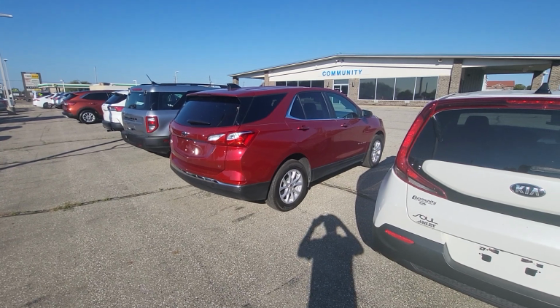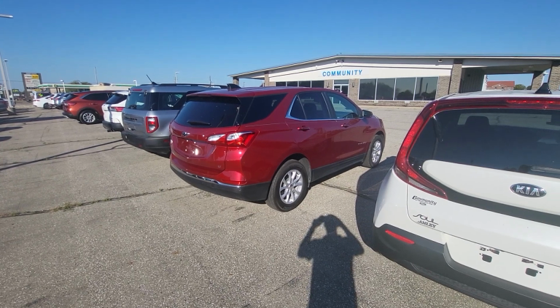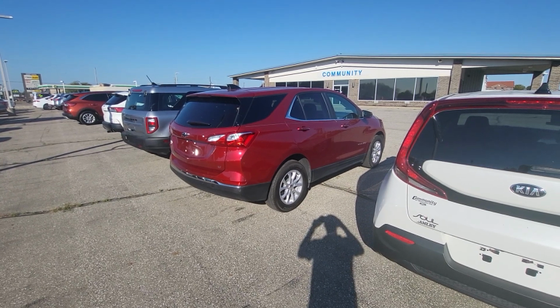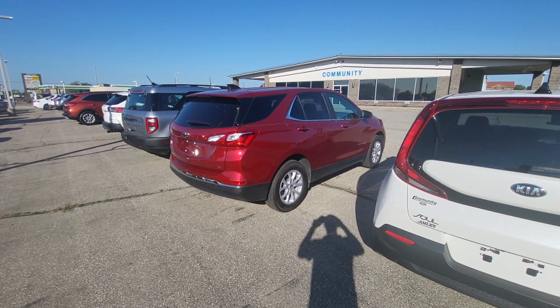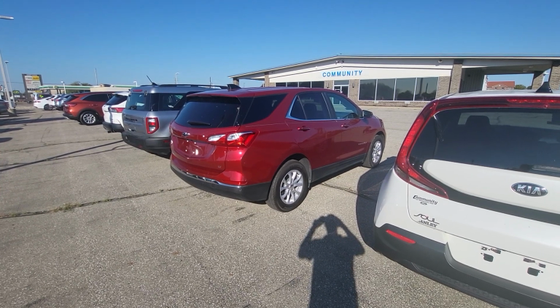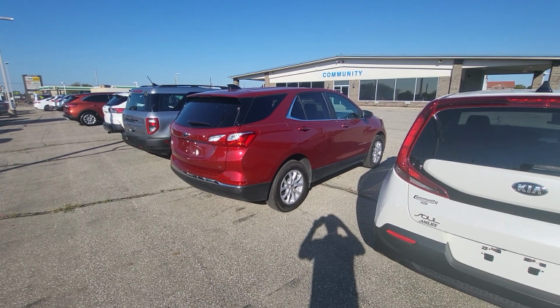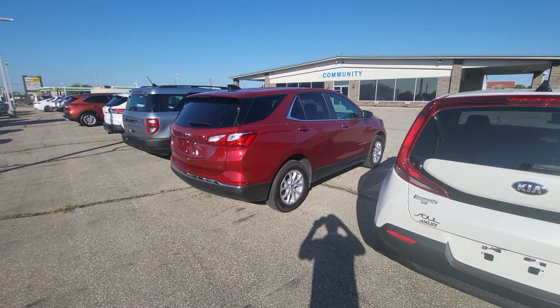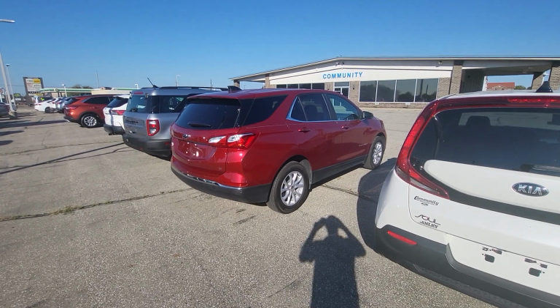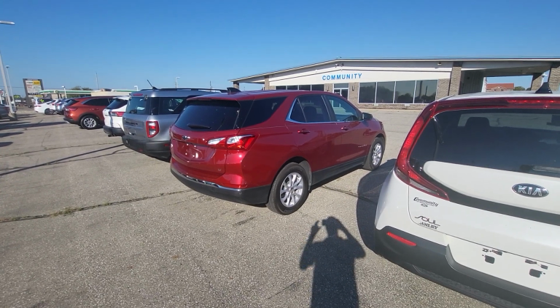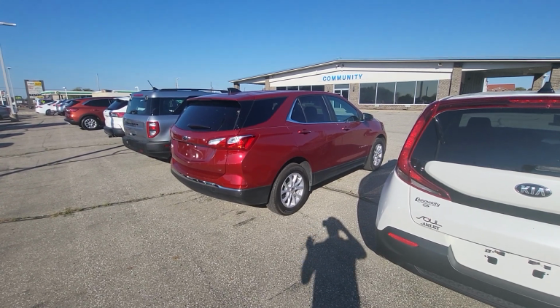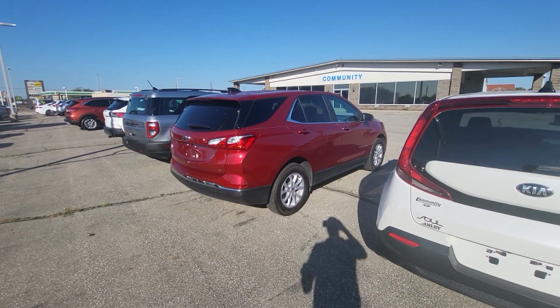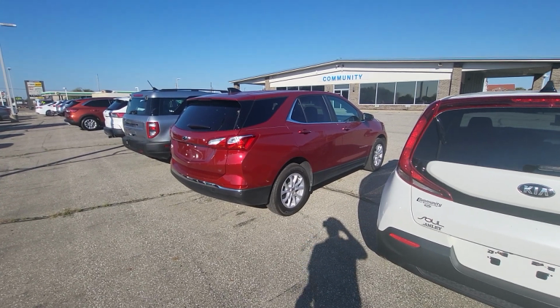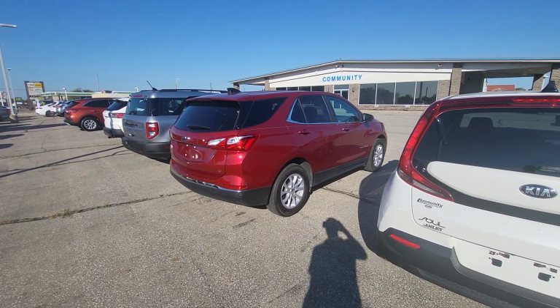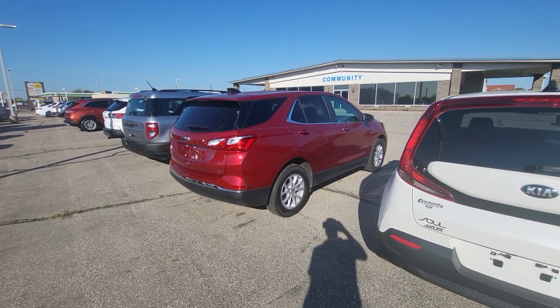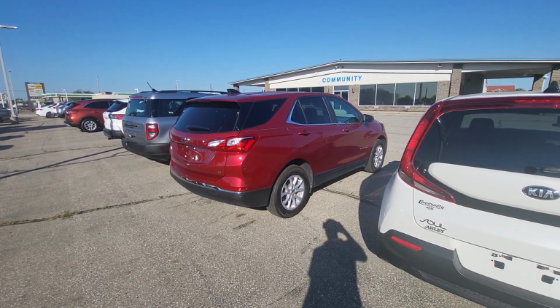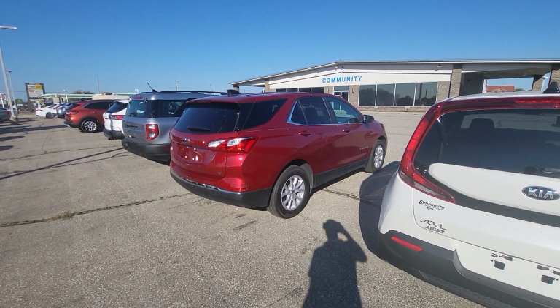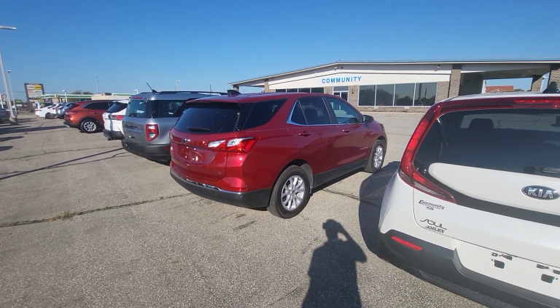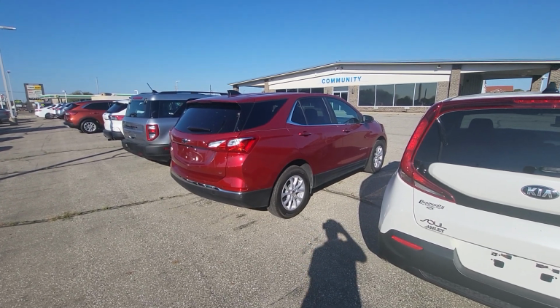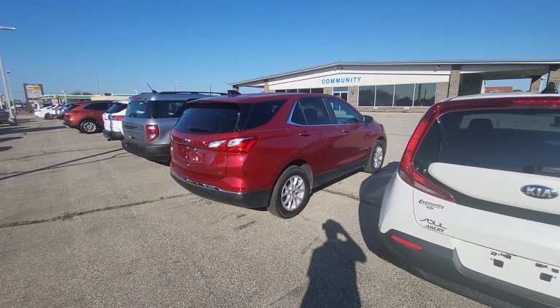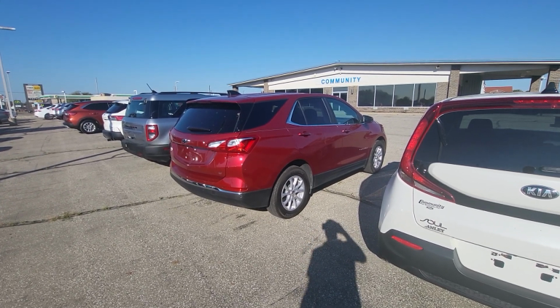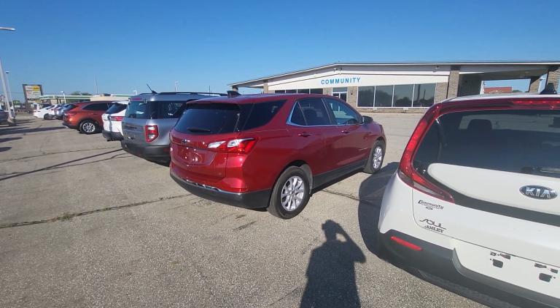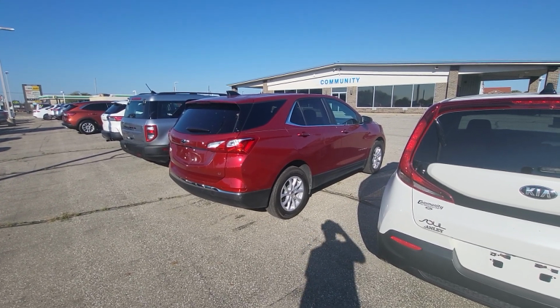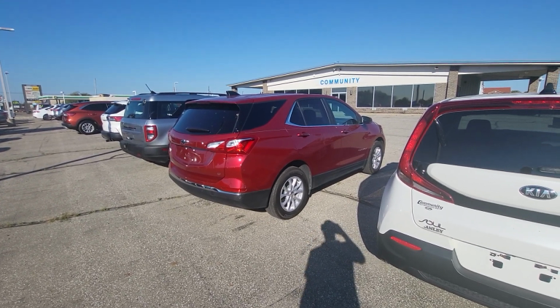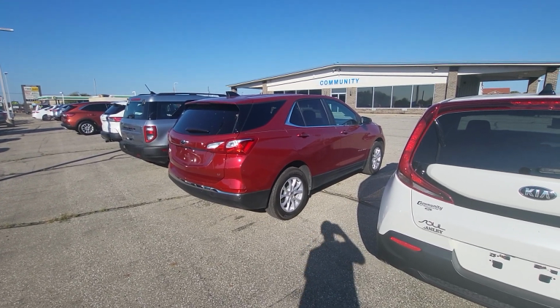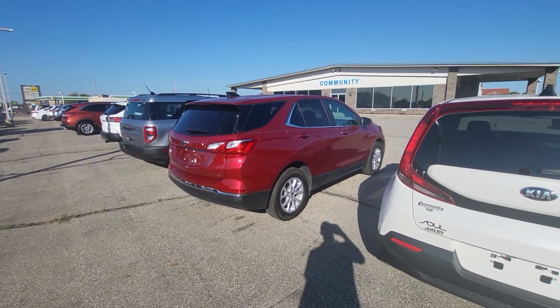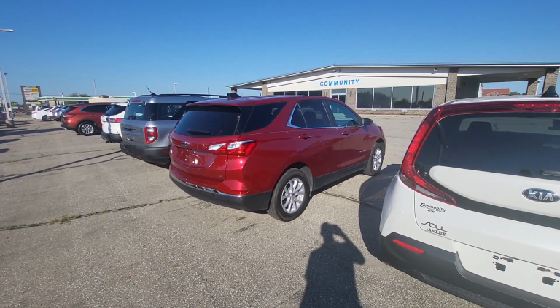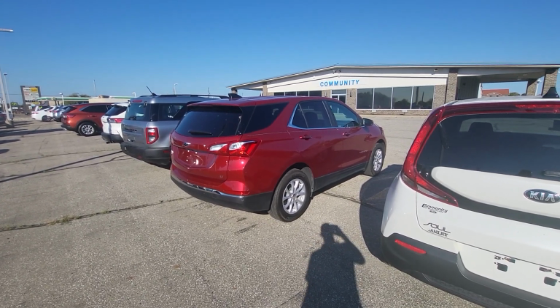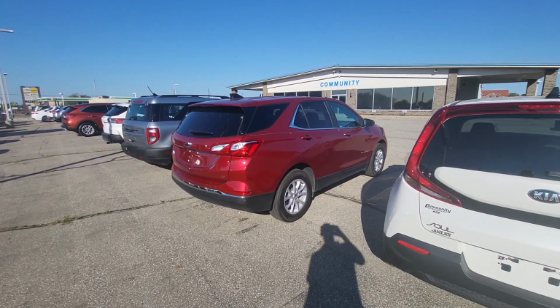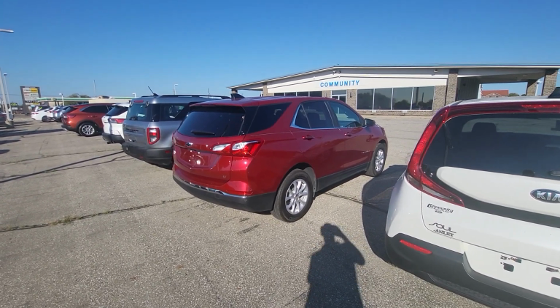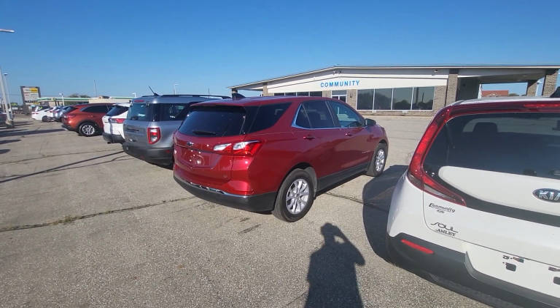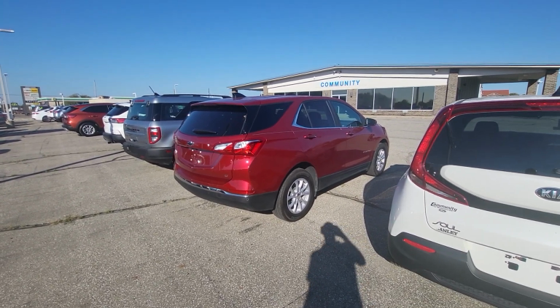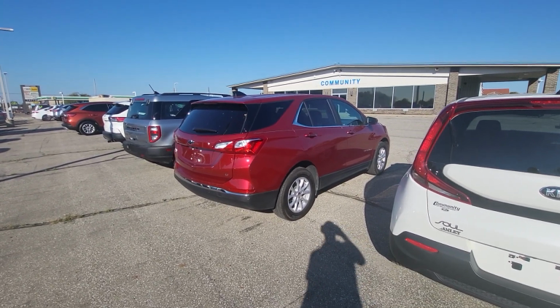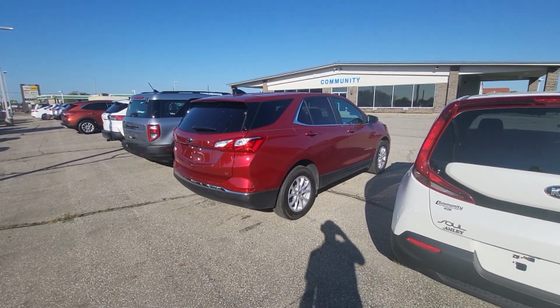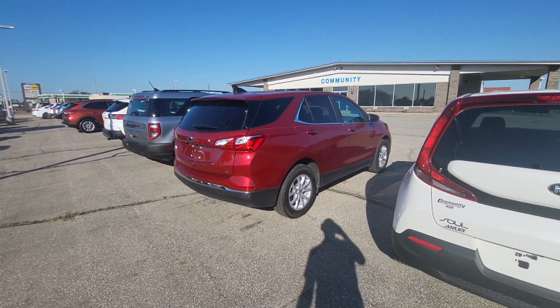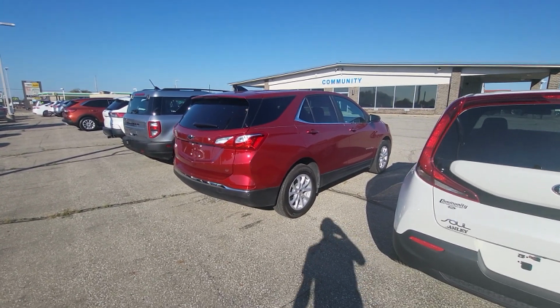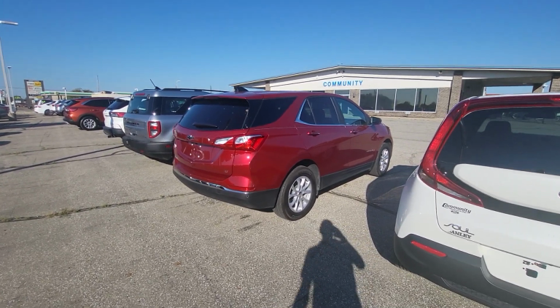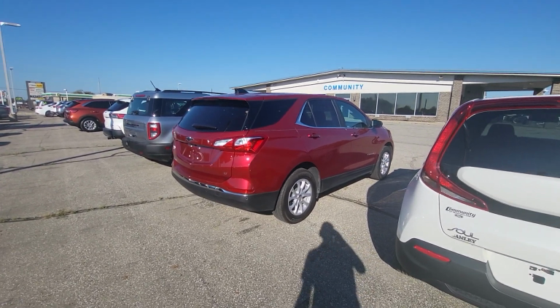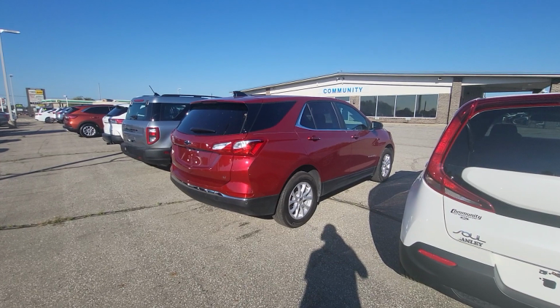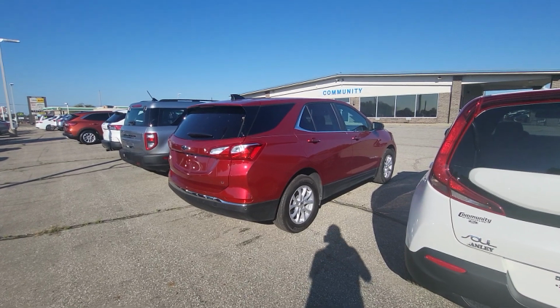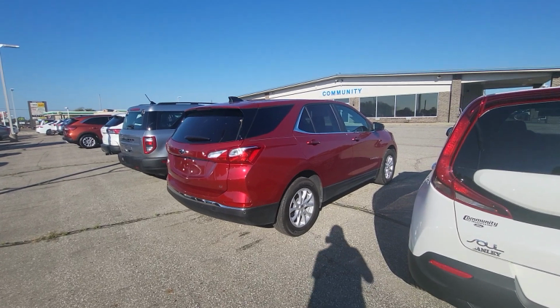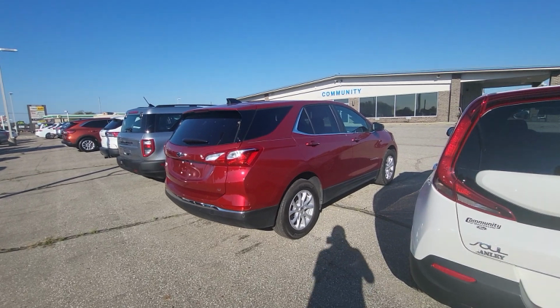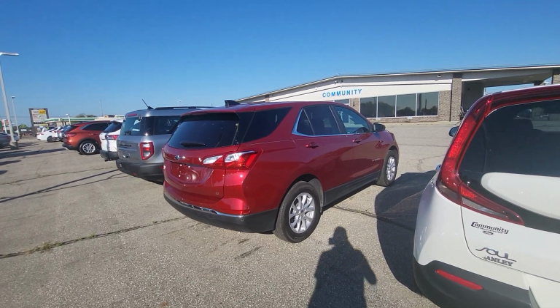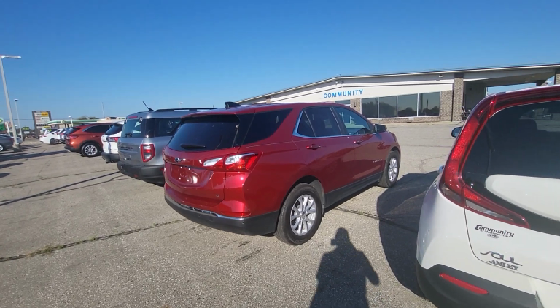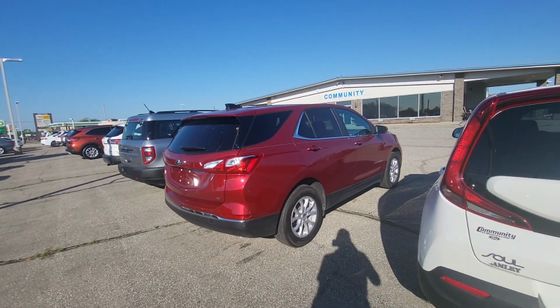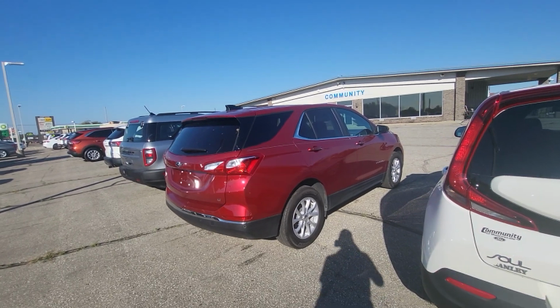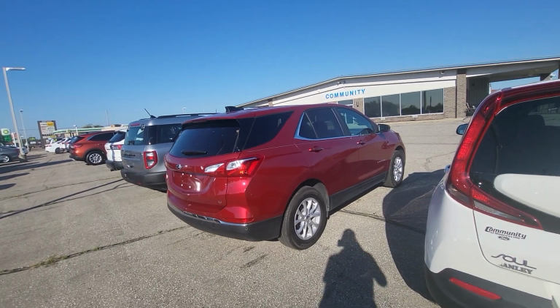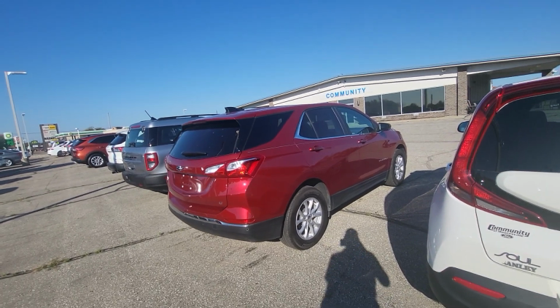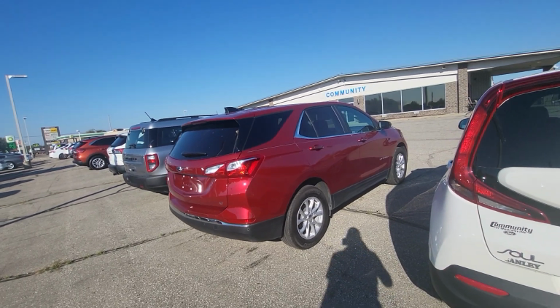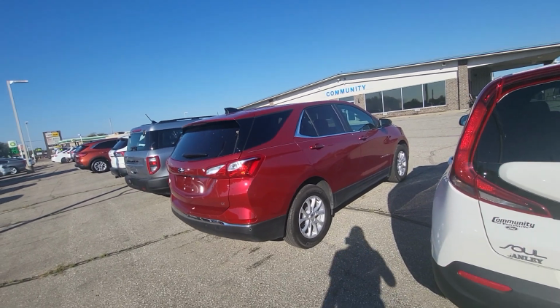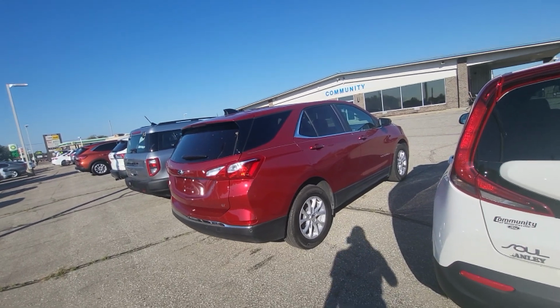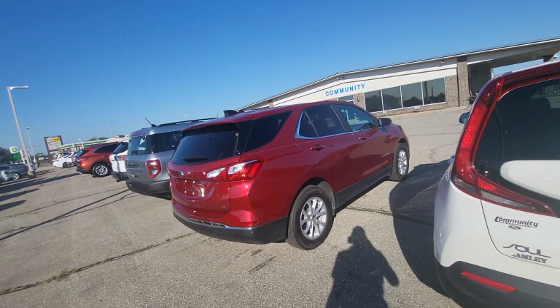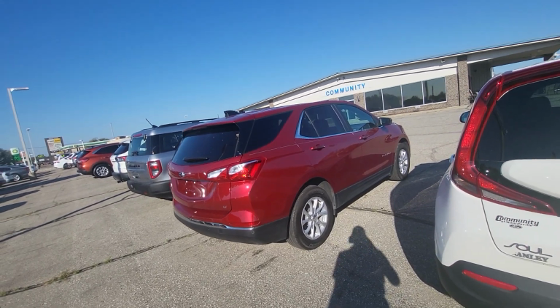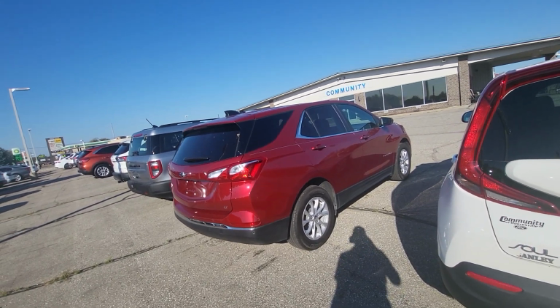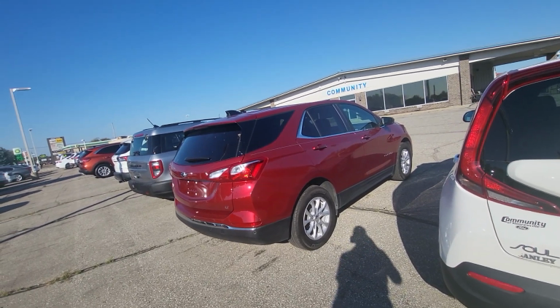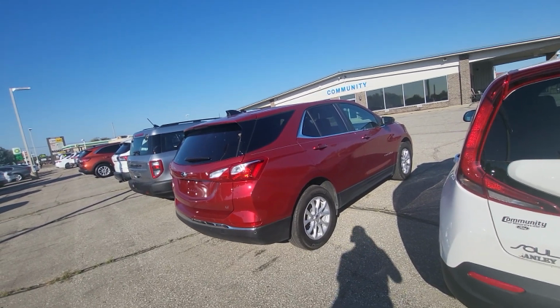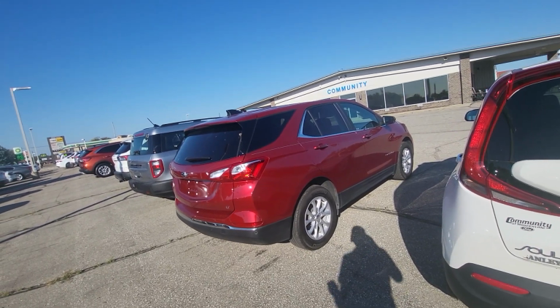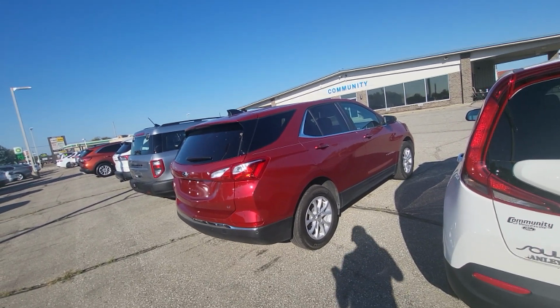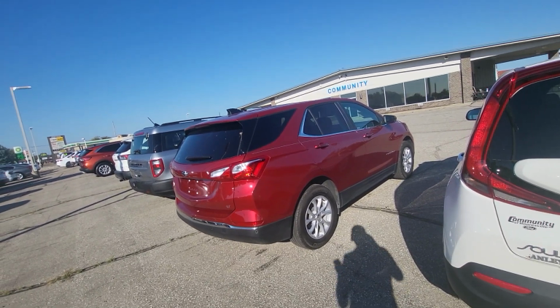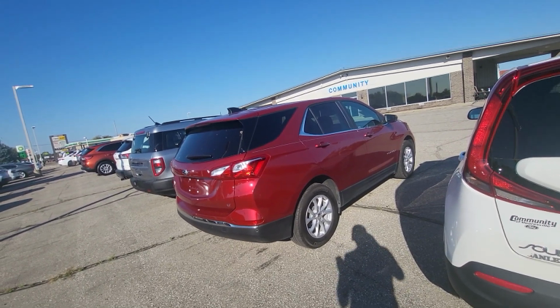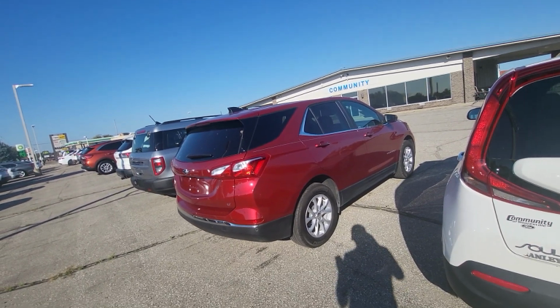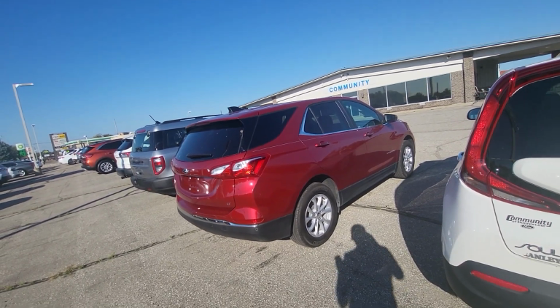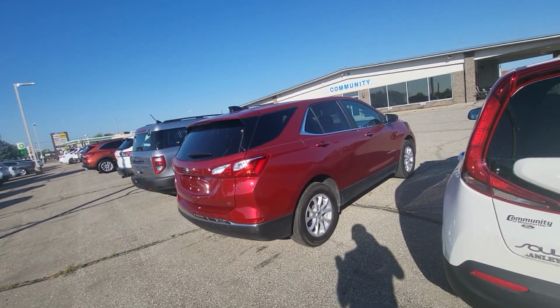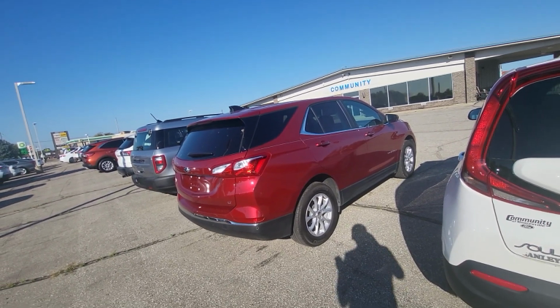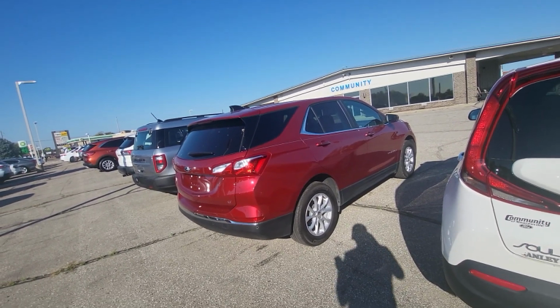Hi, good afternoon, I'm Tim Aicola here at Community Ford. I want to take a quick second to introduce myself and show you this Equinox that you have interest in.